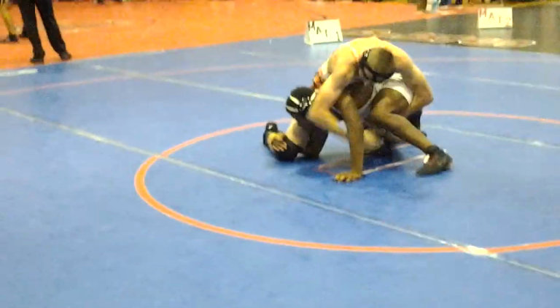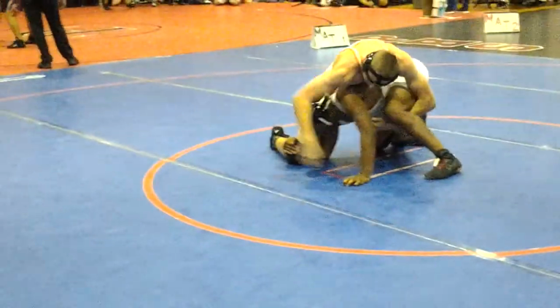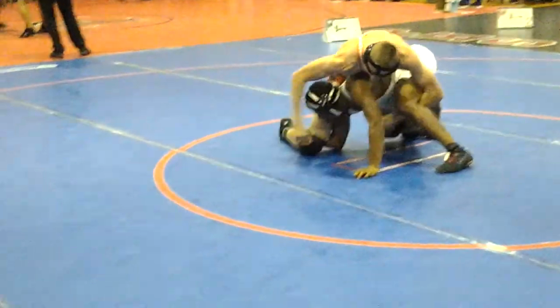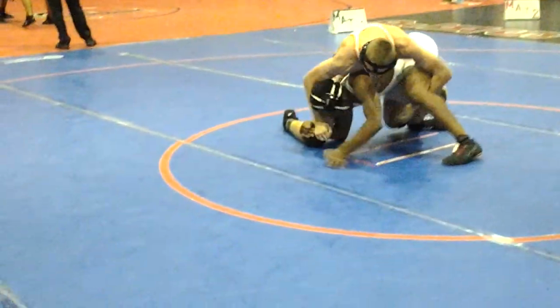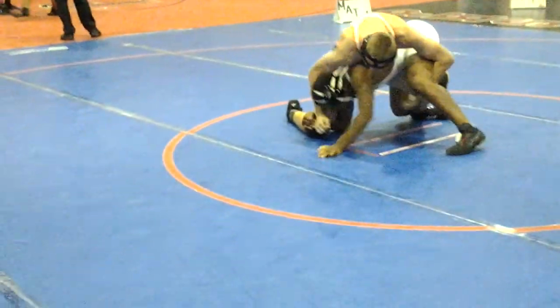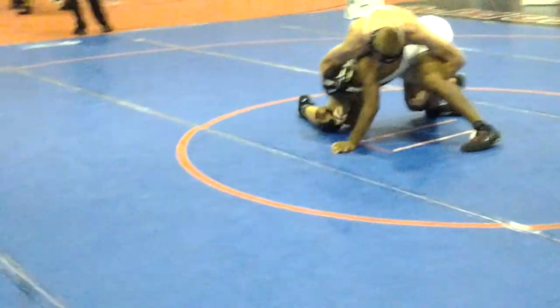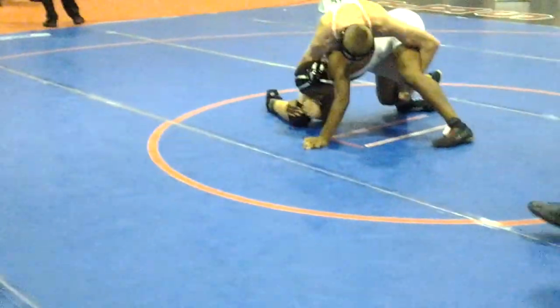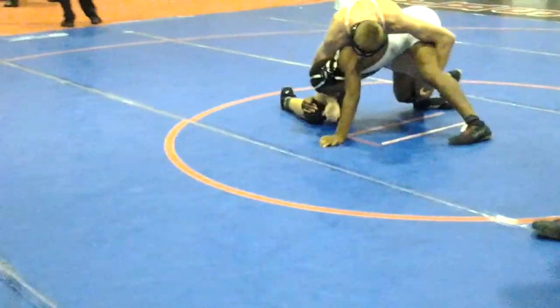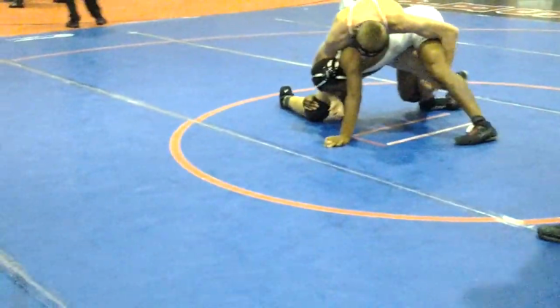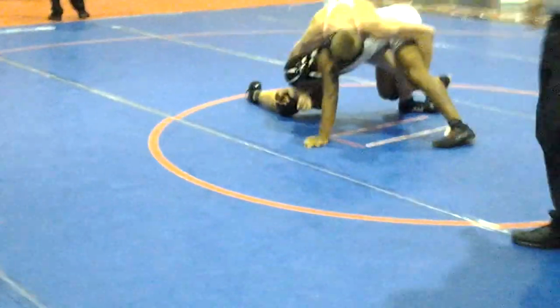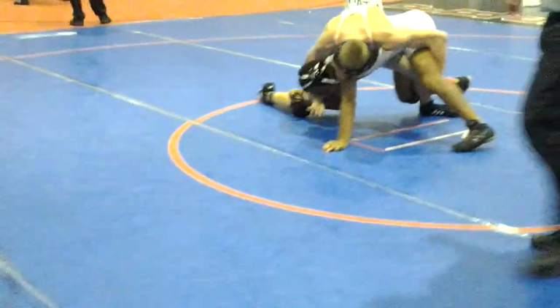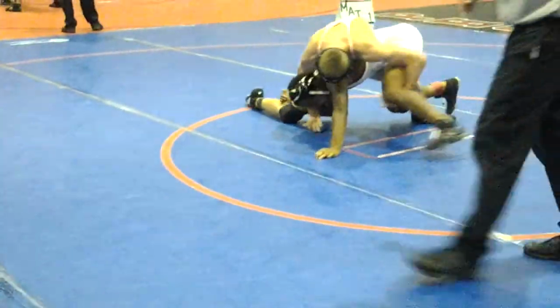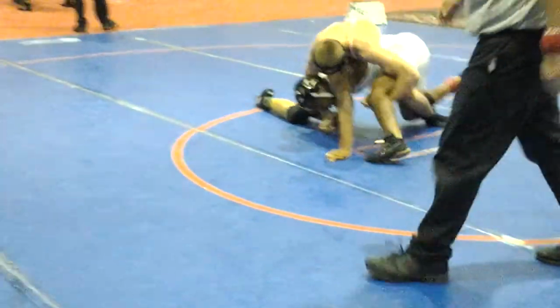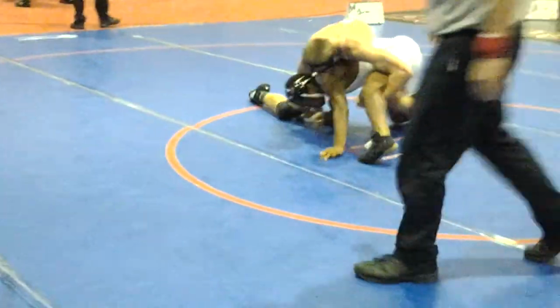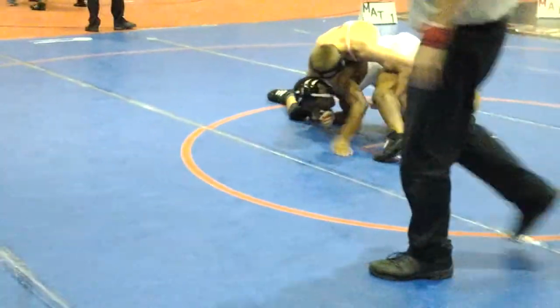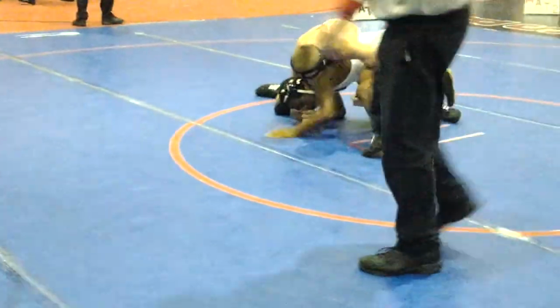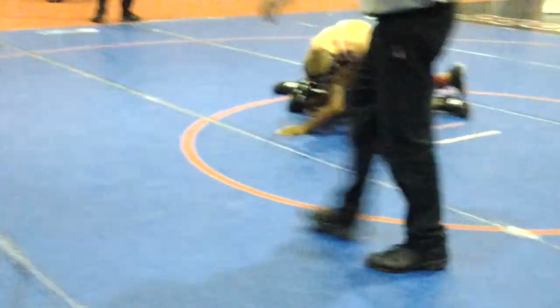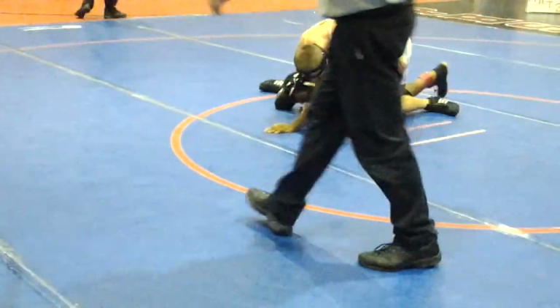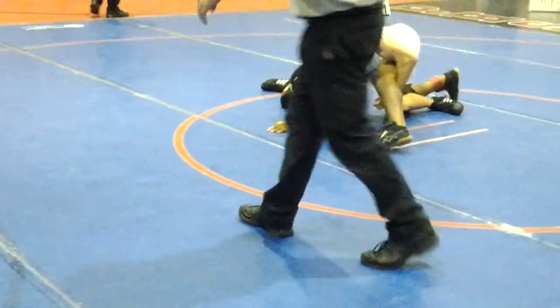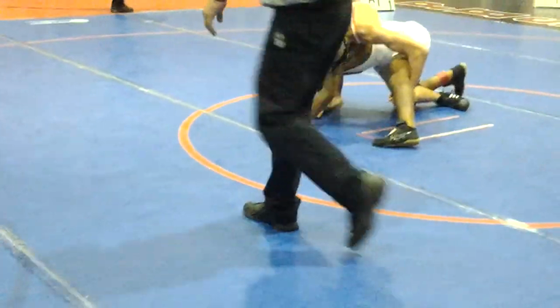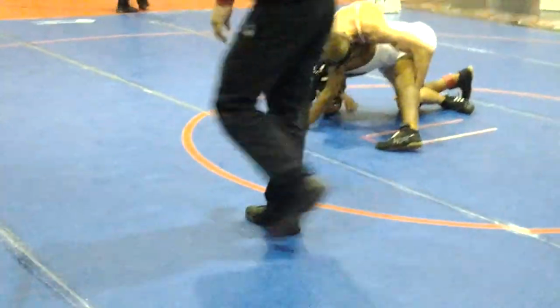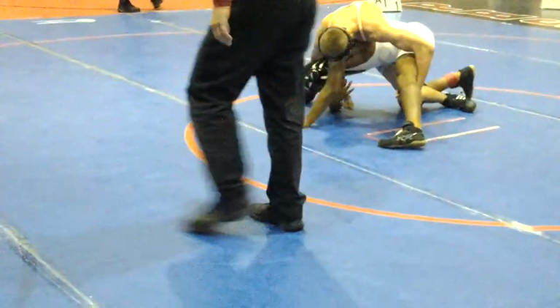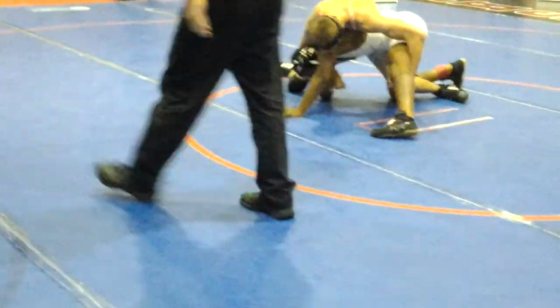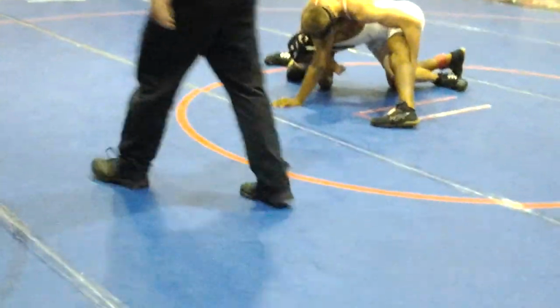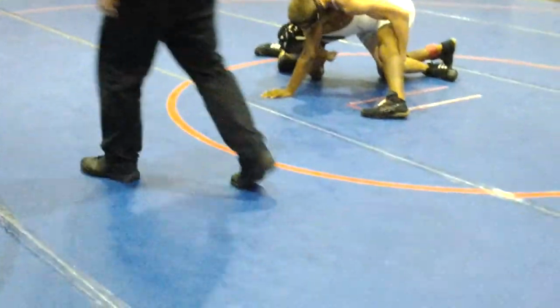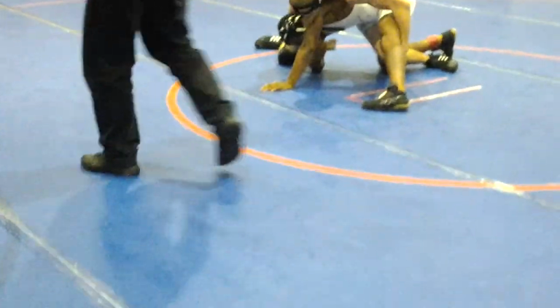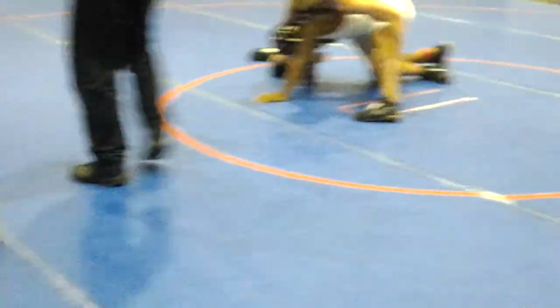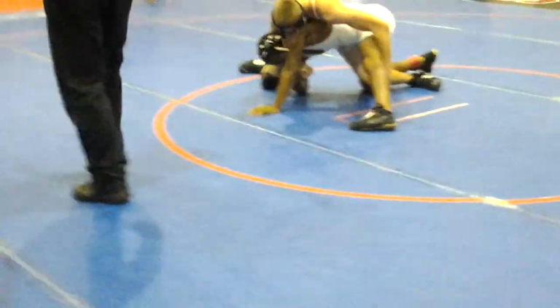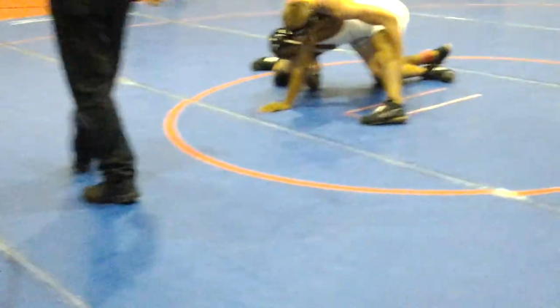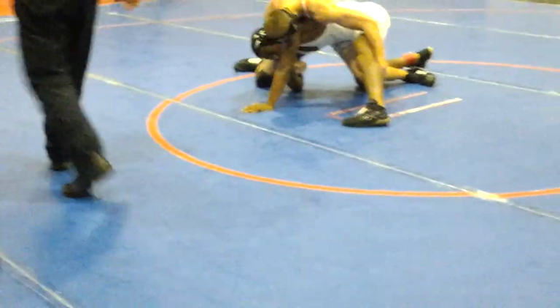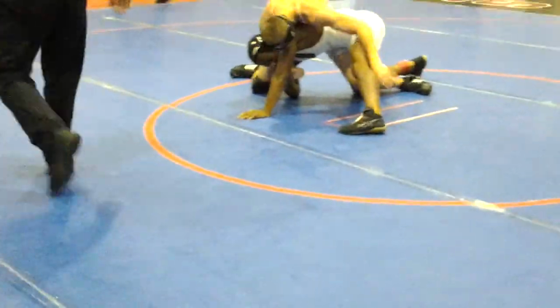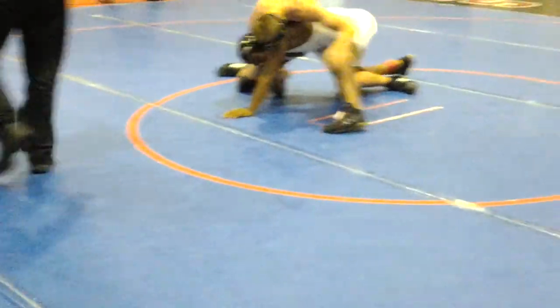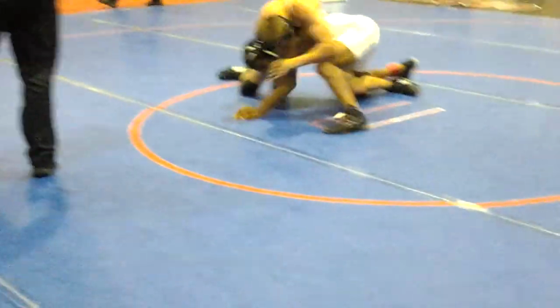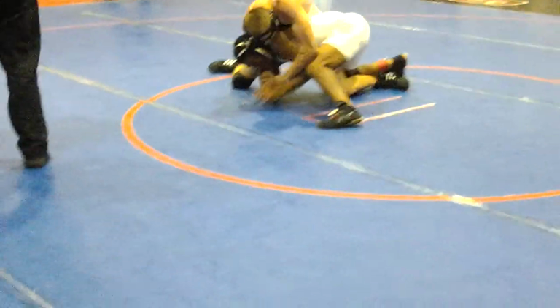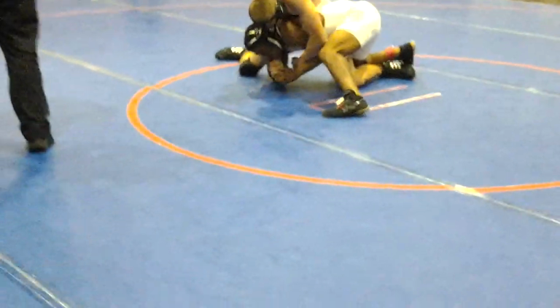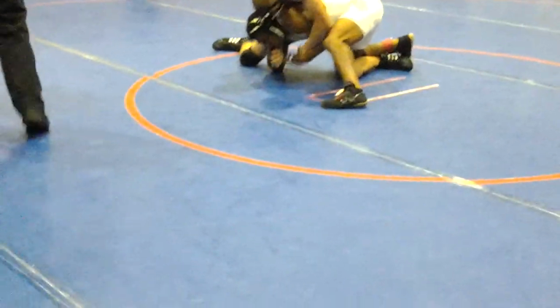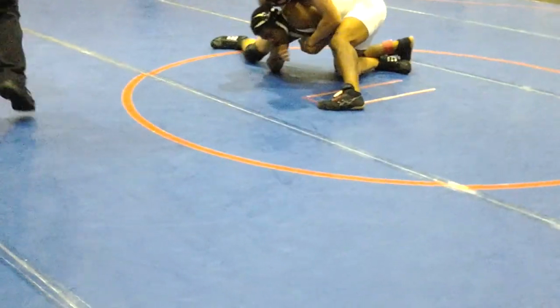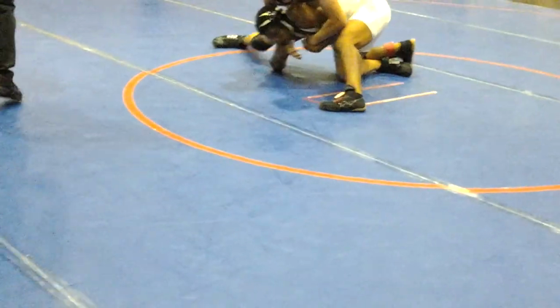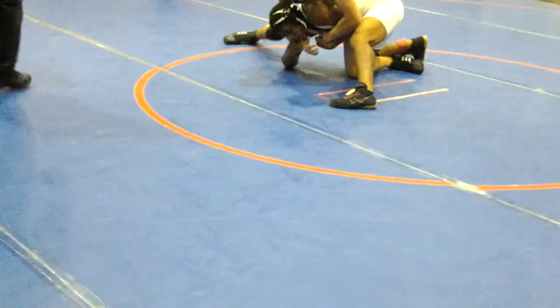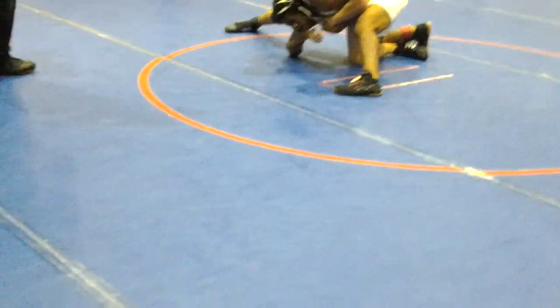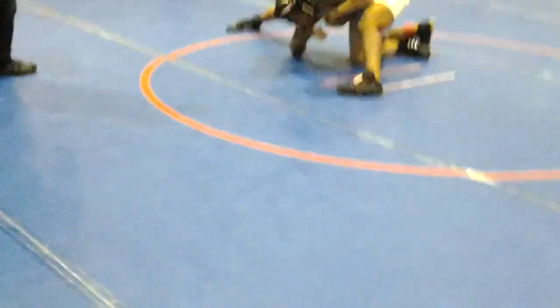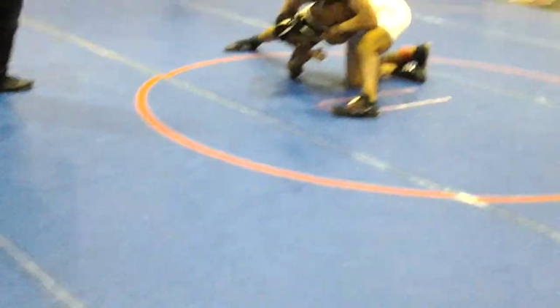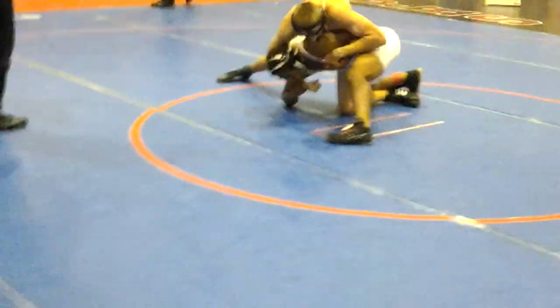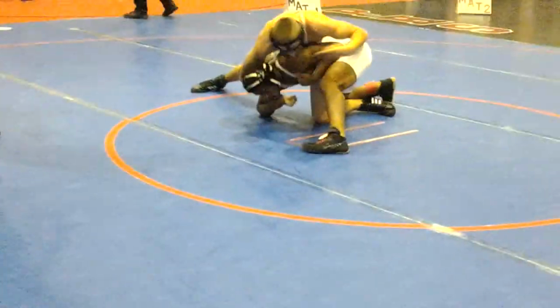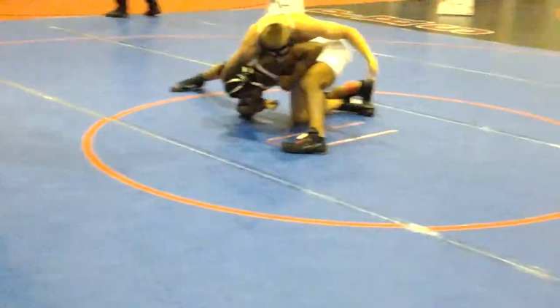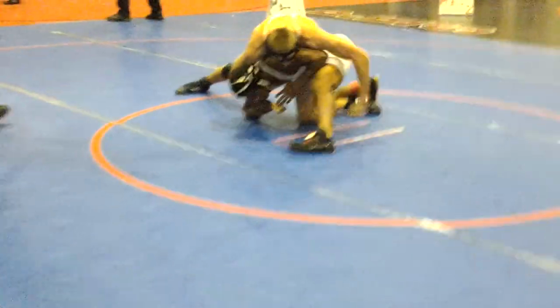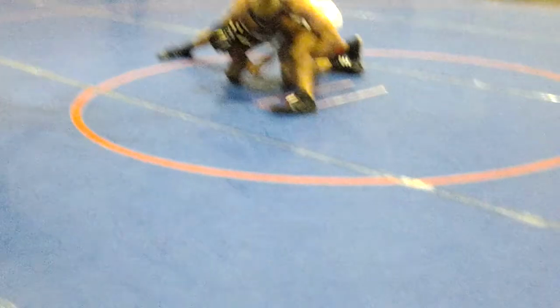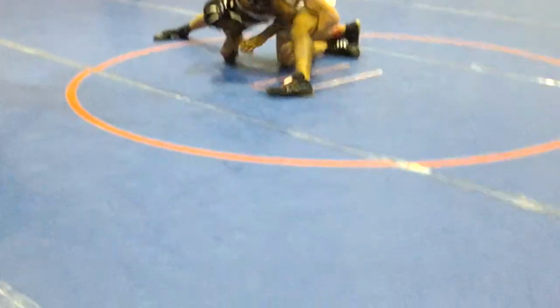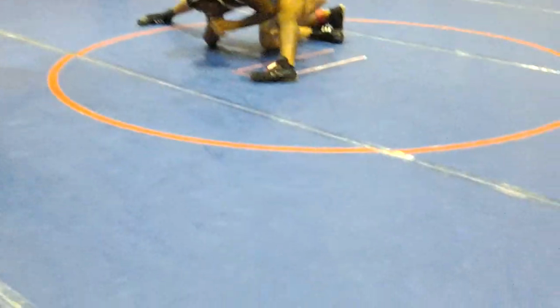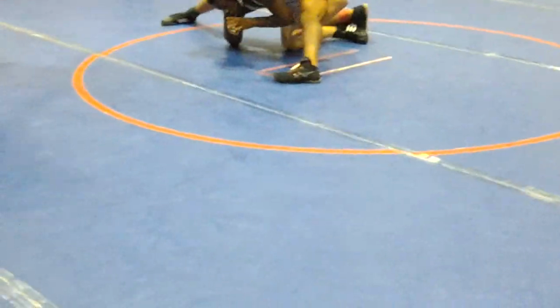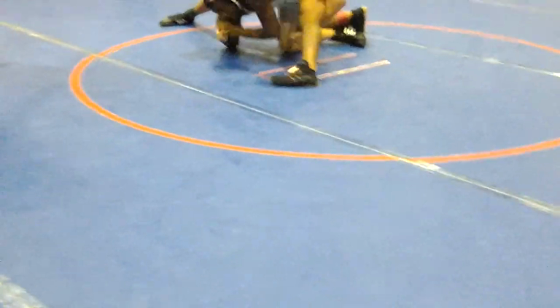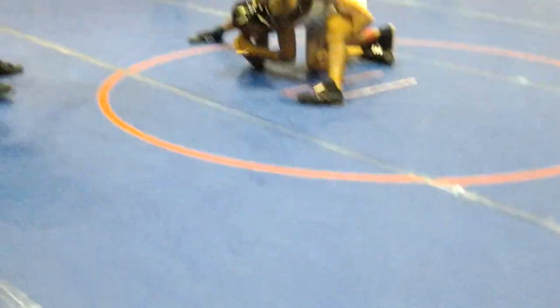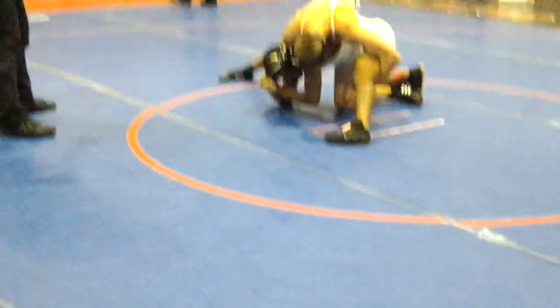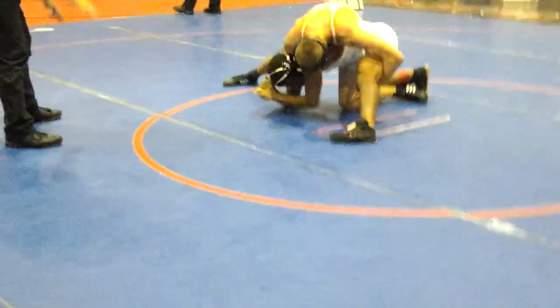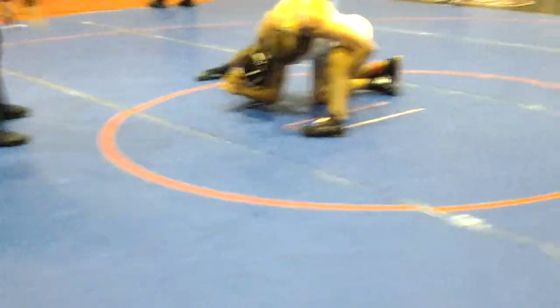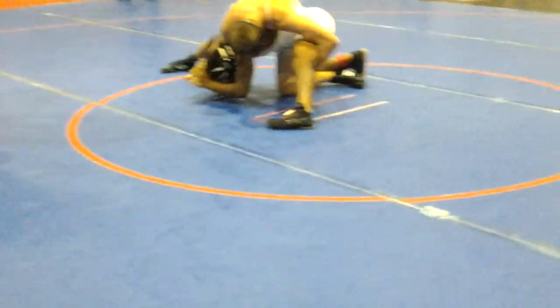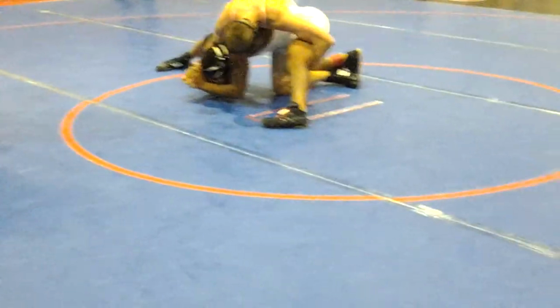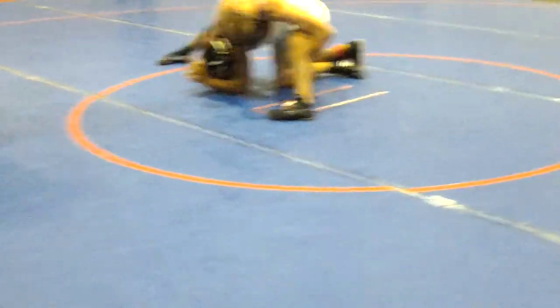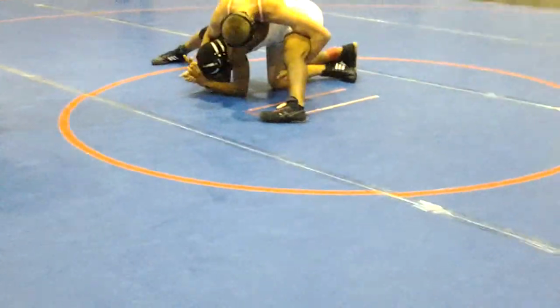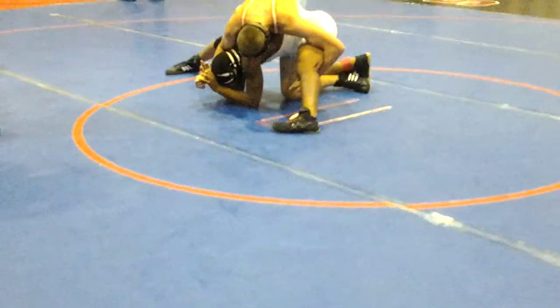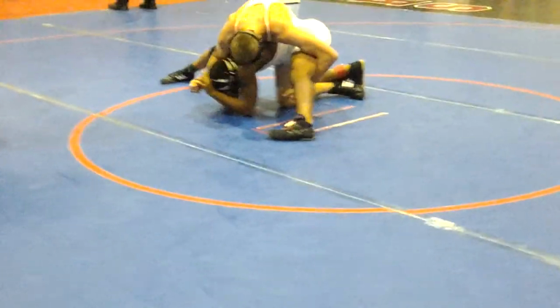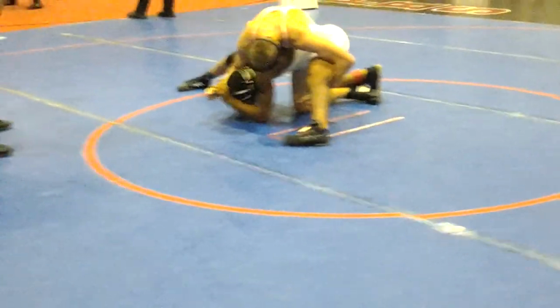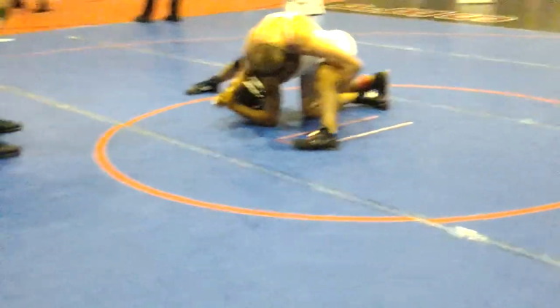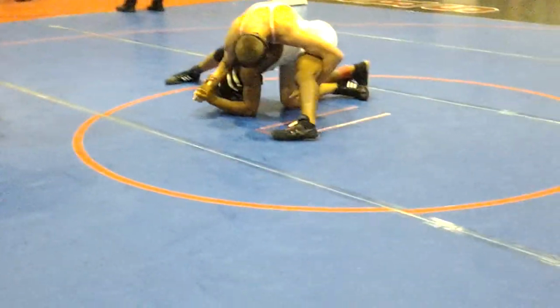Crossface! Crossface and lock up the cradle! Don't let go of the leg! Crossface, cradle!